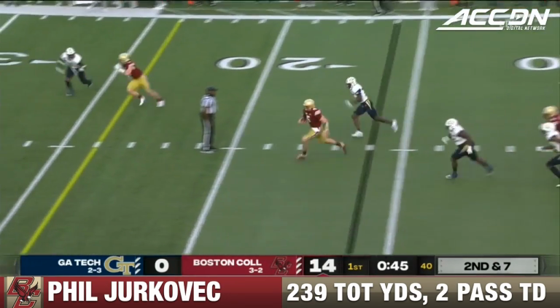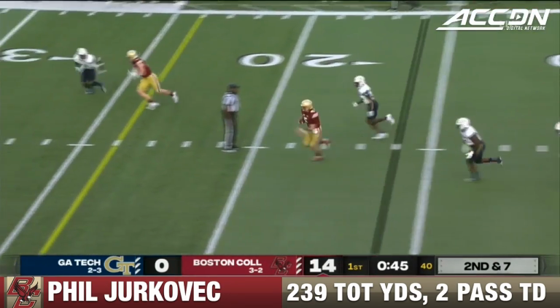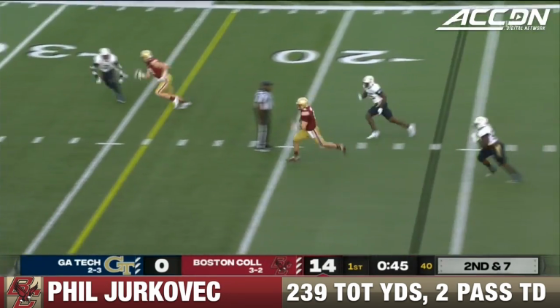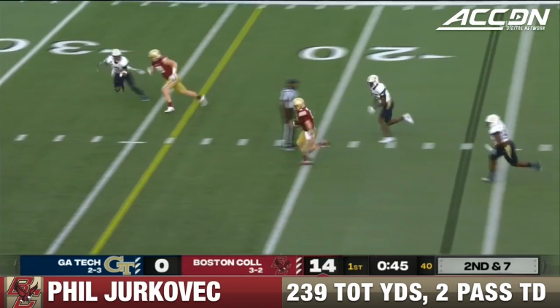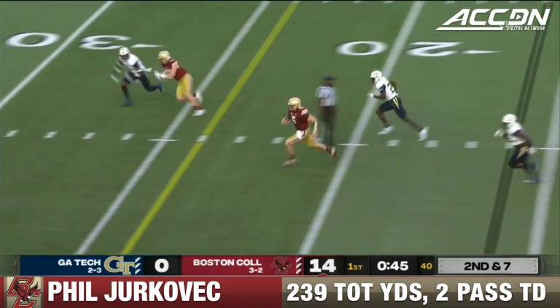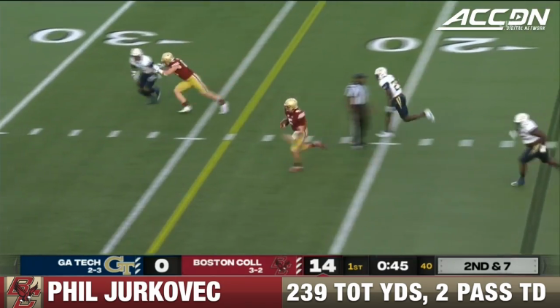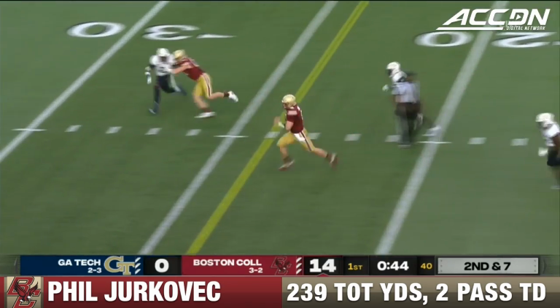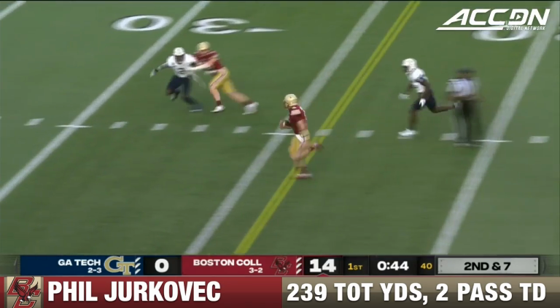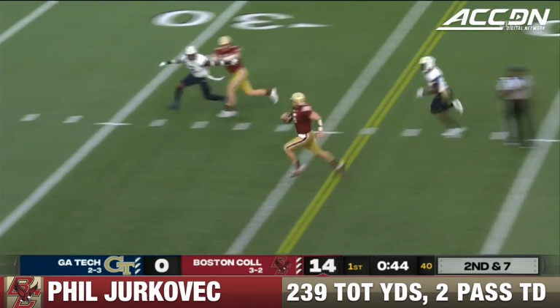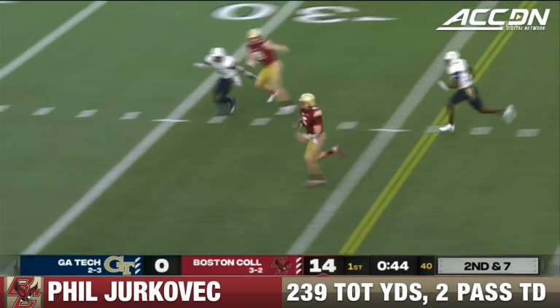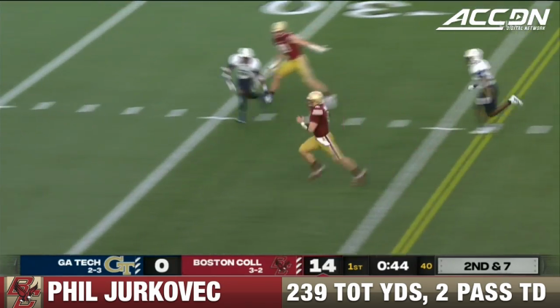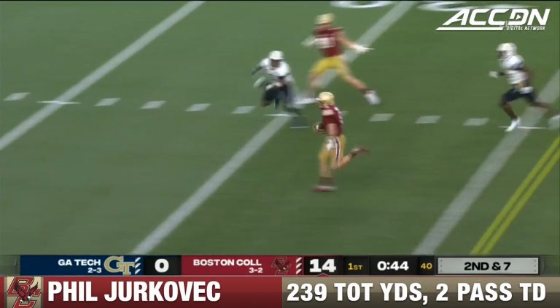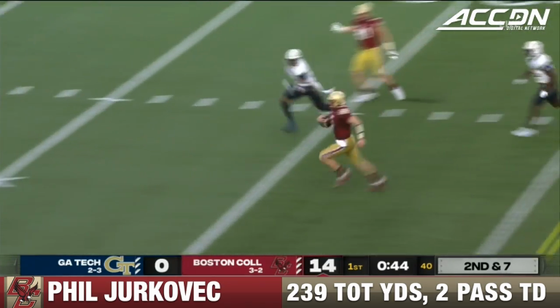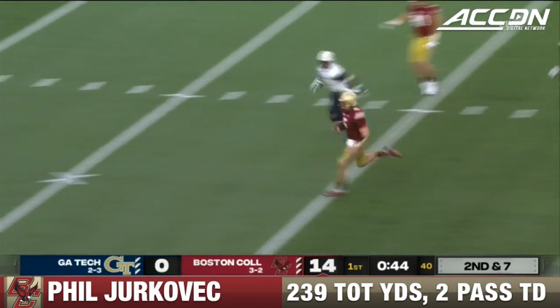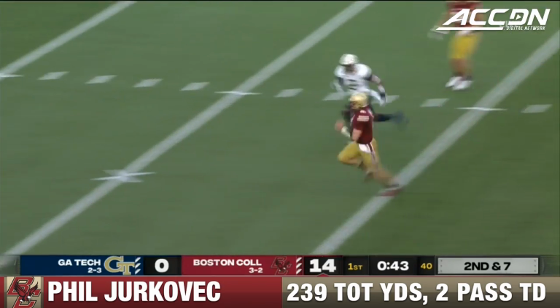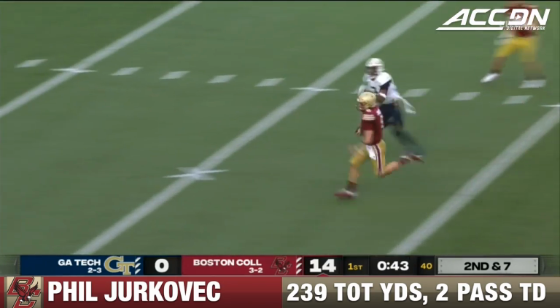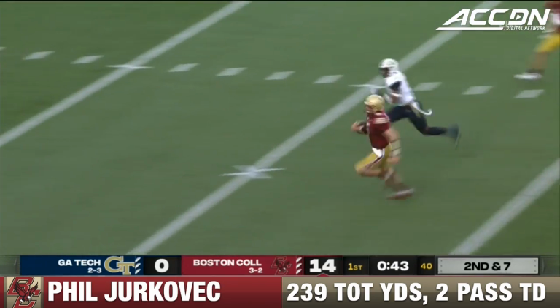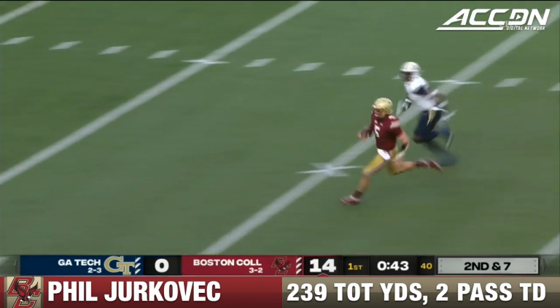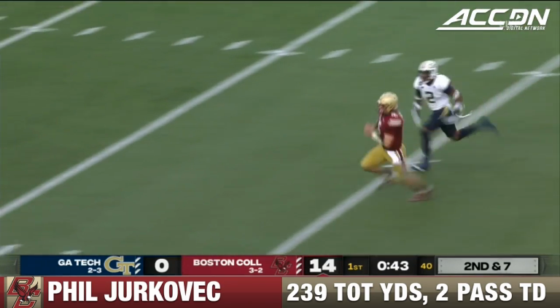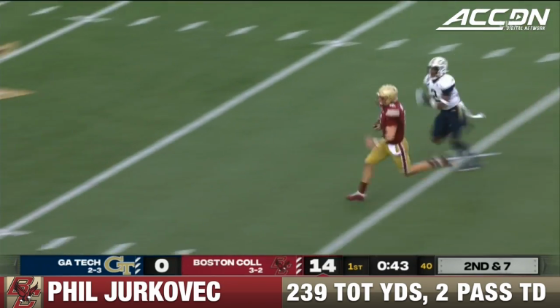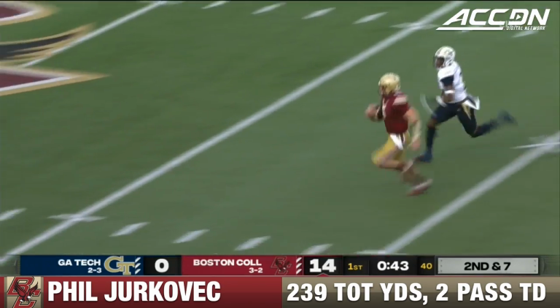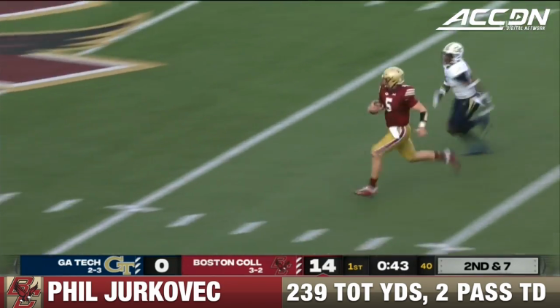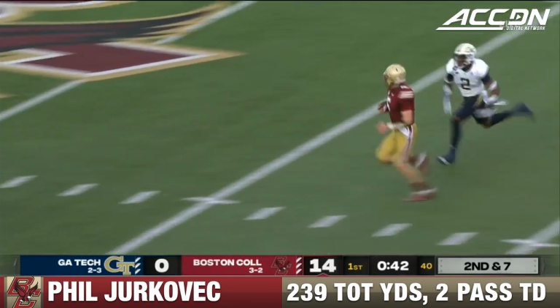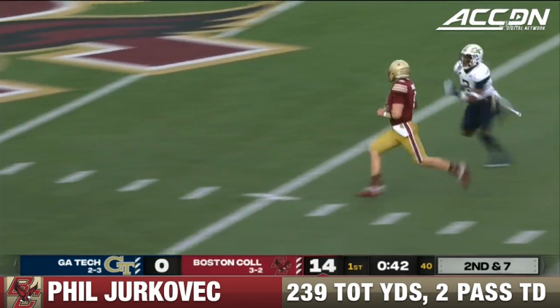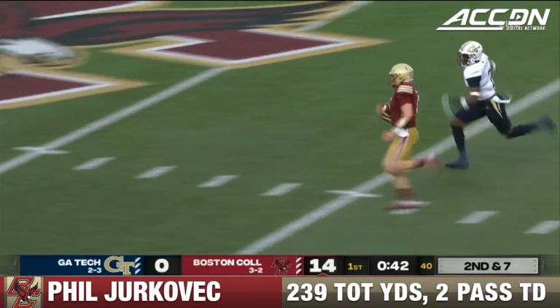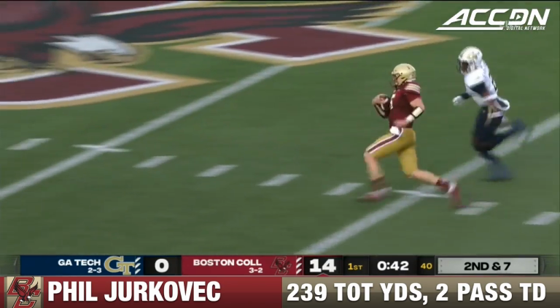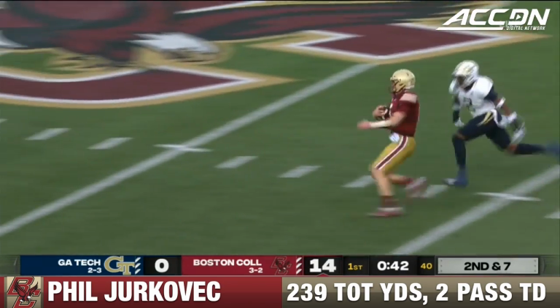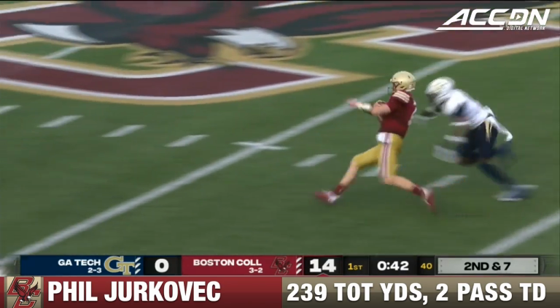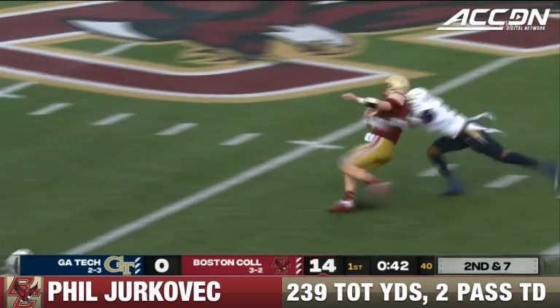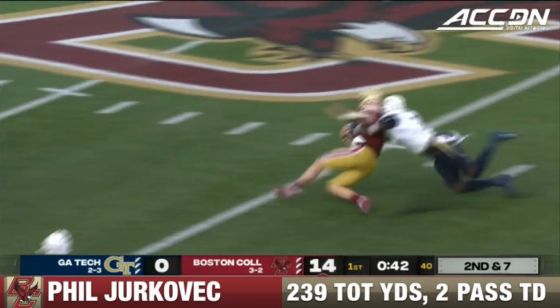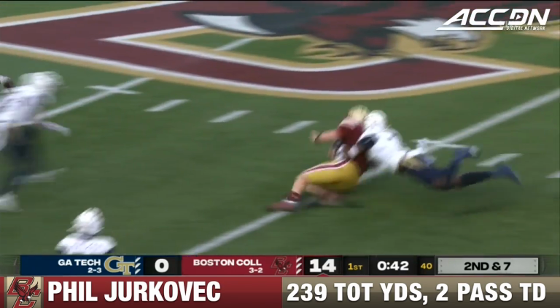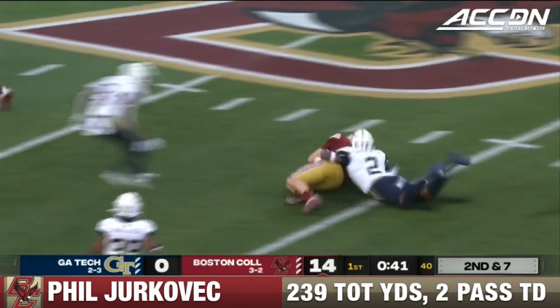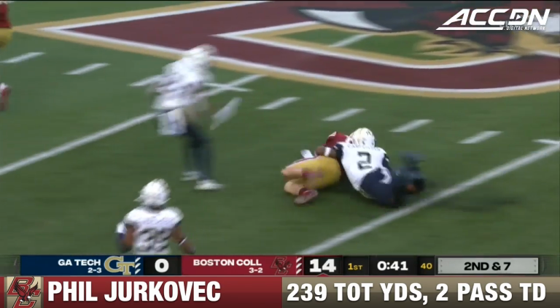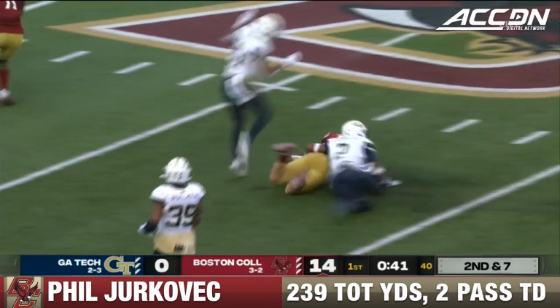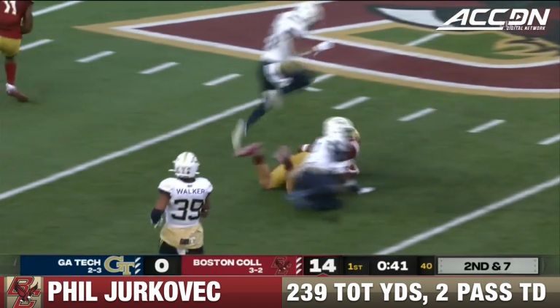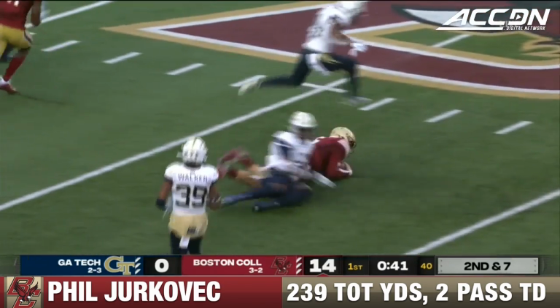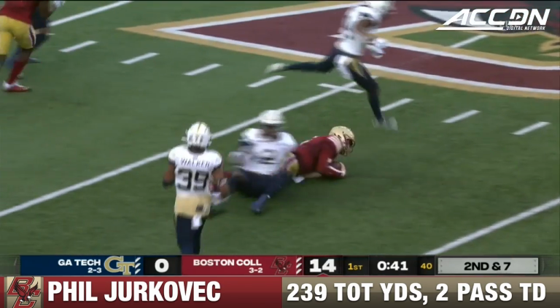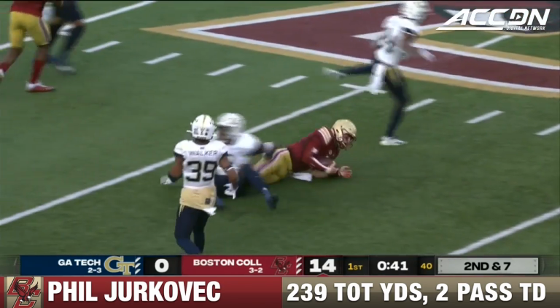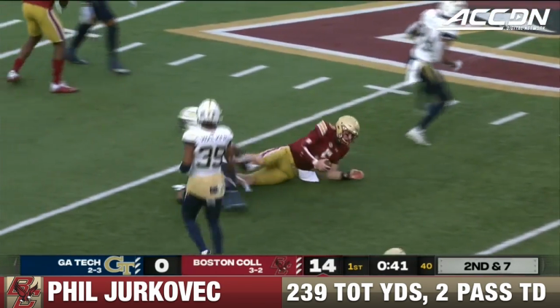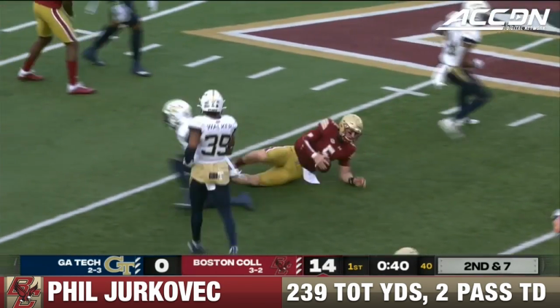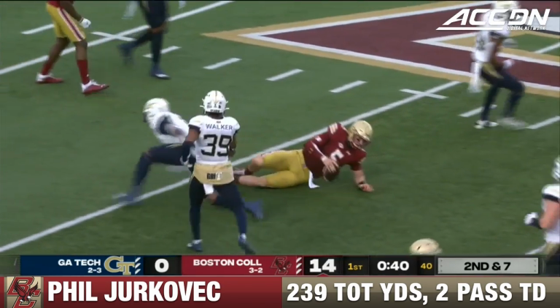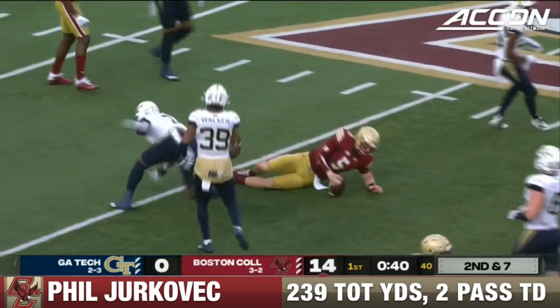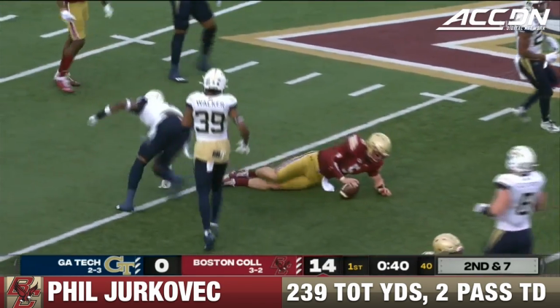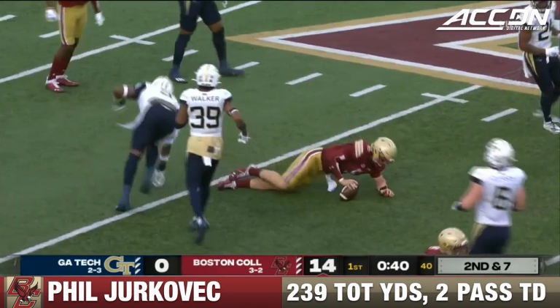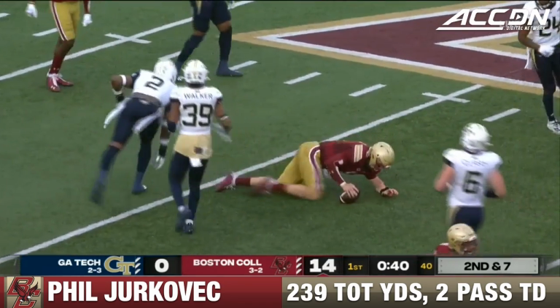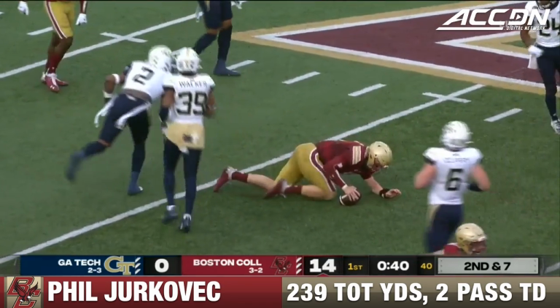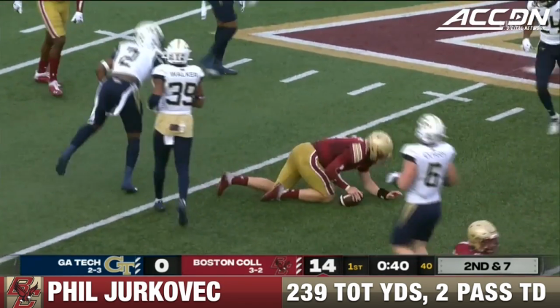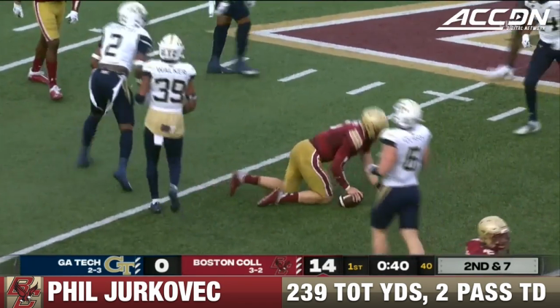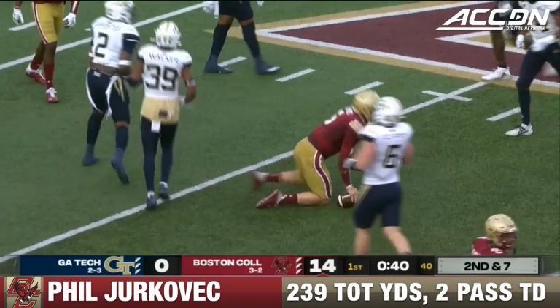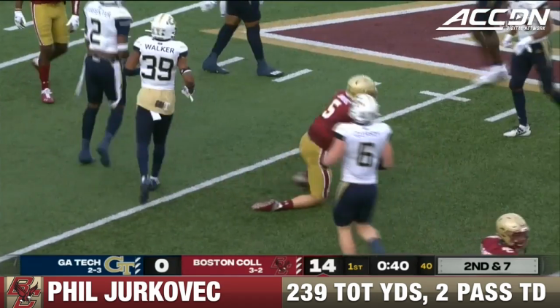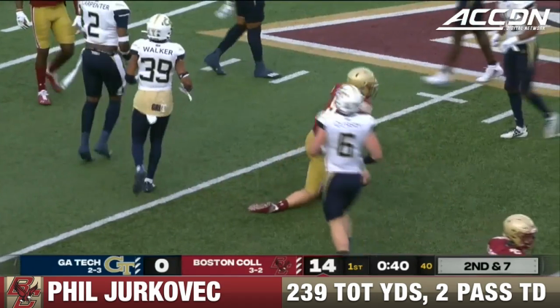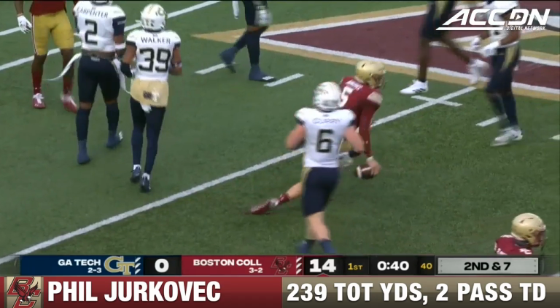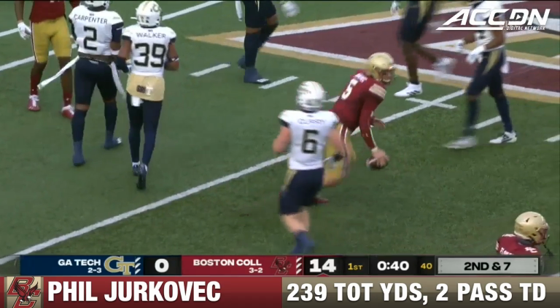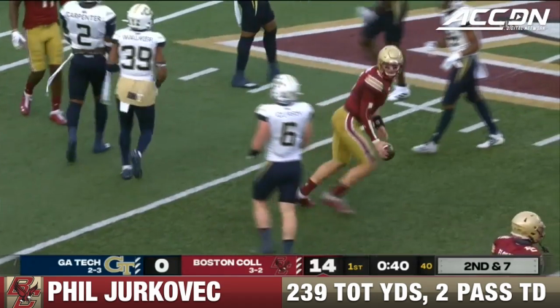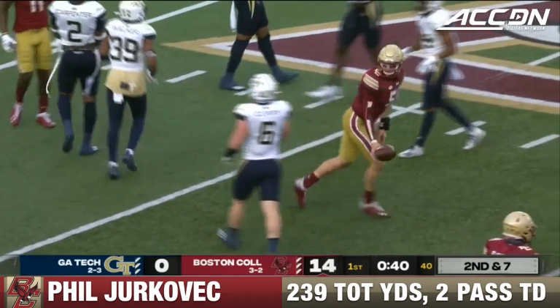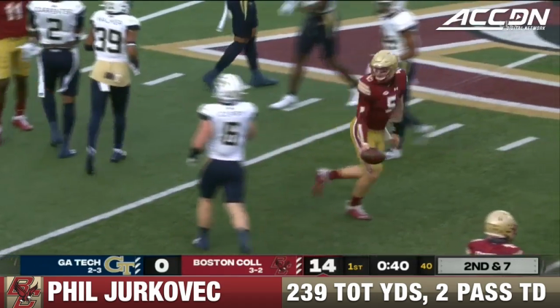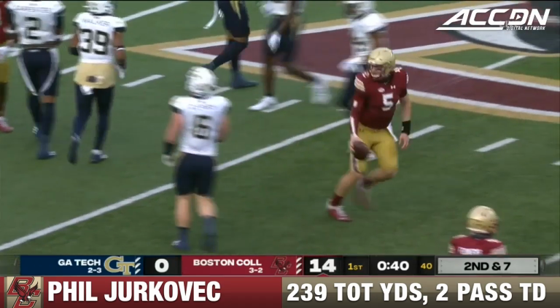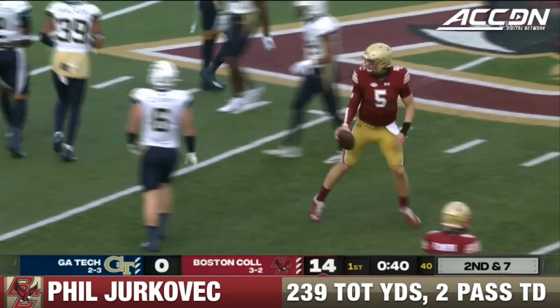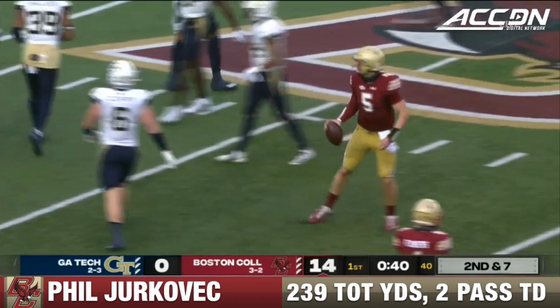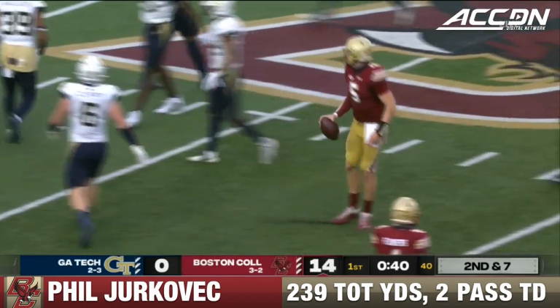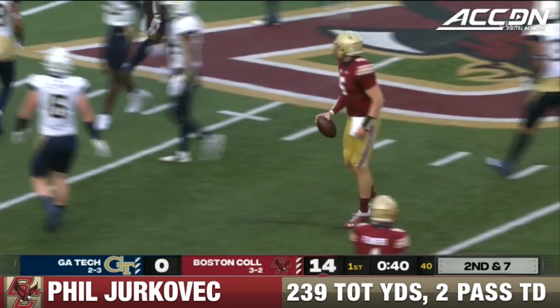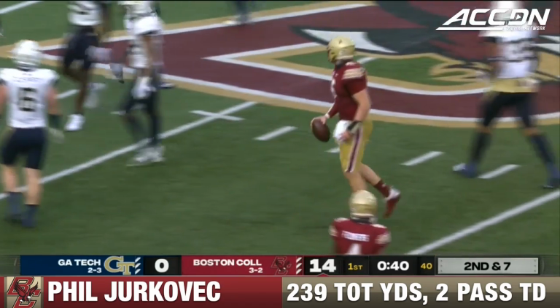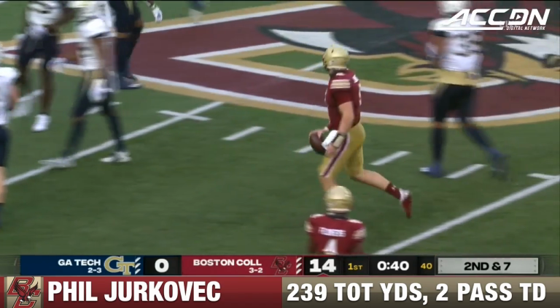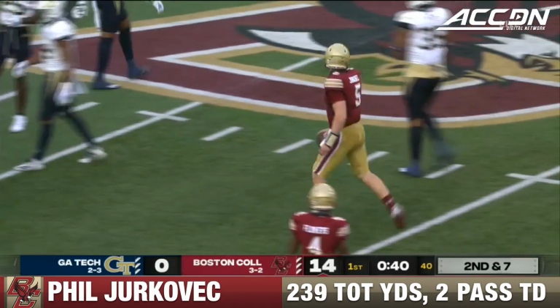Jakovic with a lot of room to run up the middle. He had the first down and a lot more, showing his athleticism near midfield before Tariq Carpenter tracks him down.